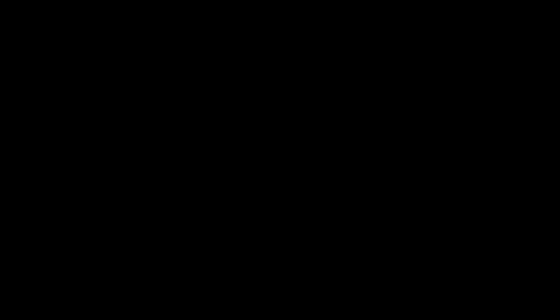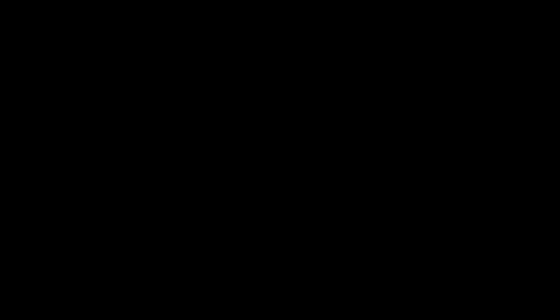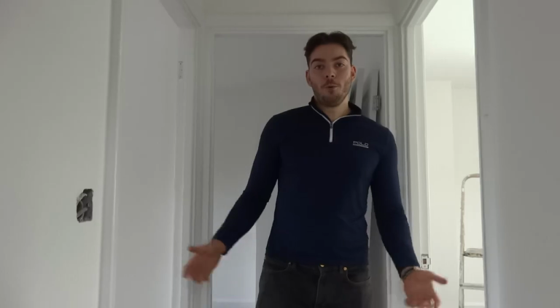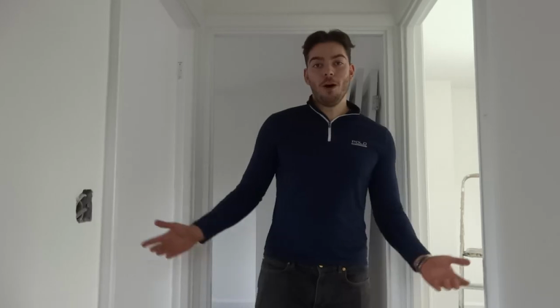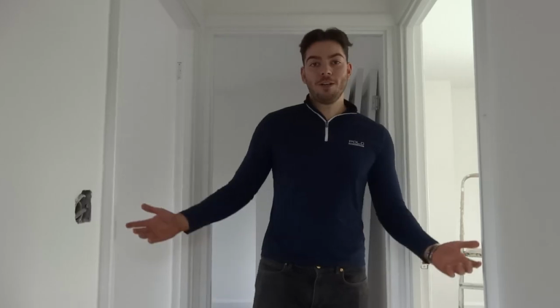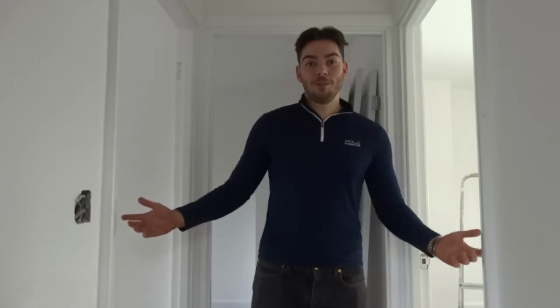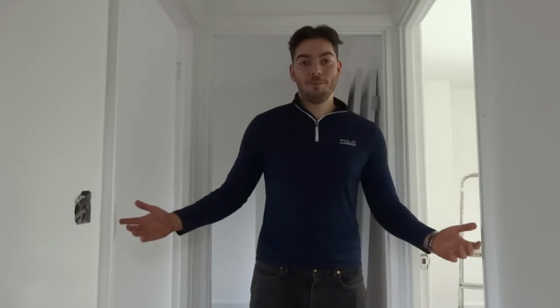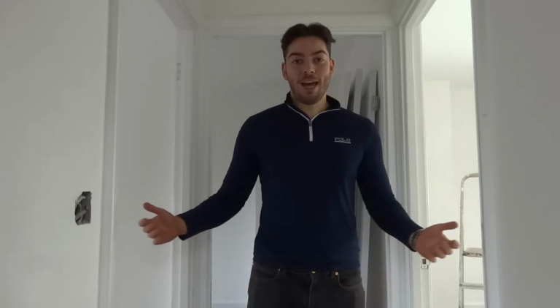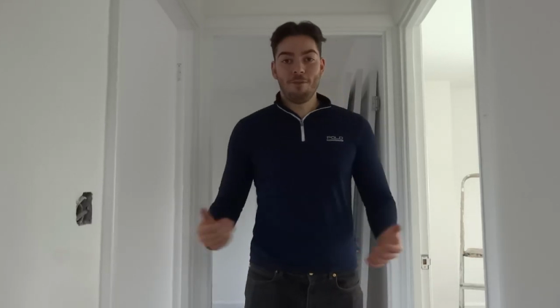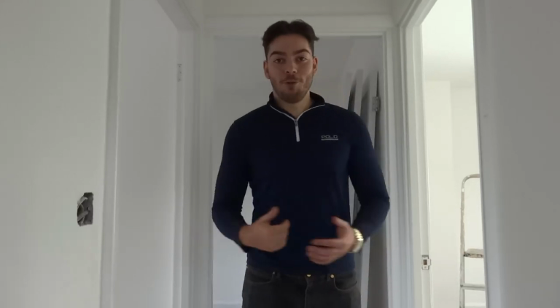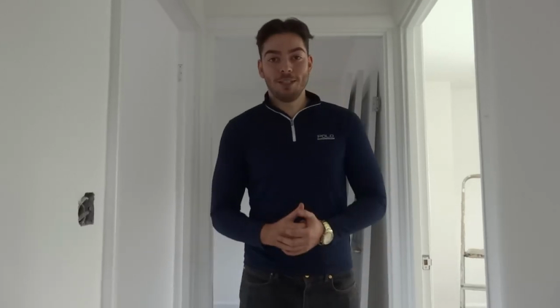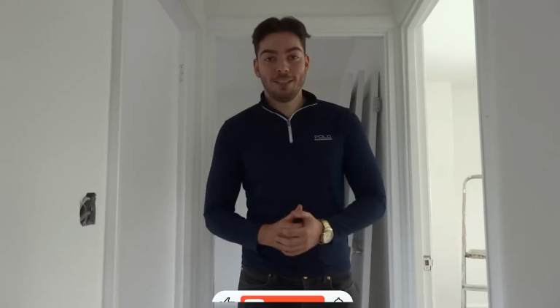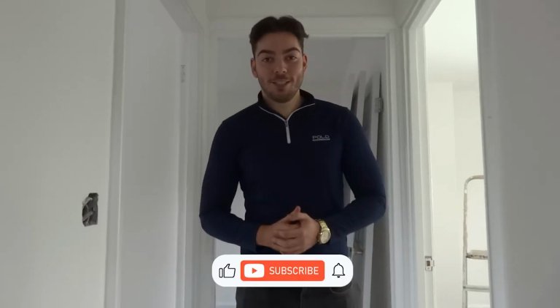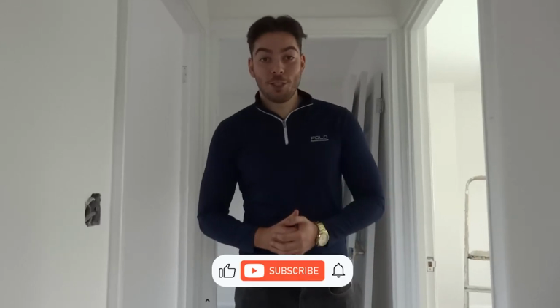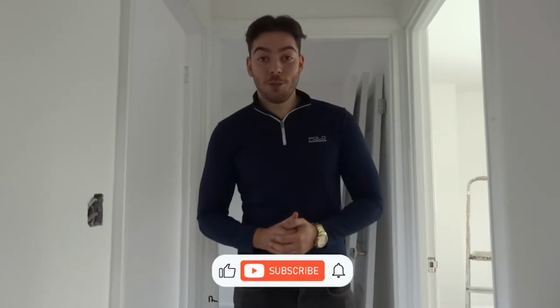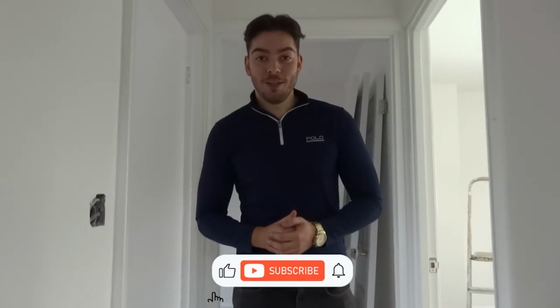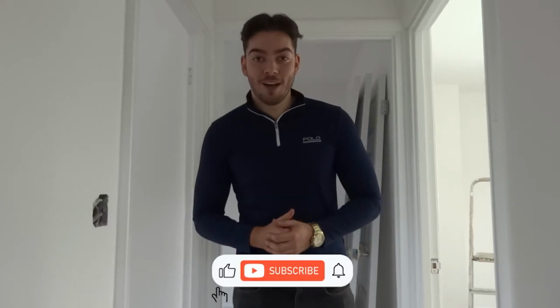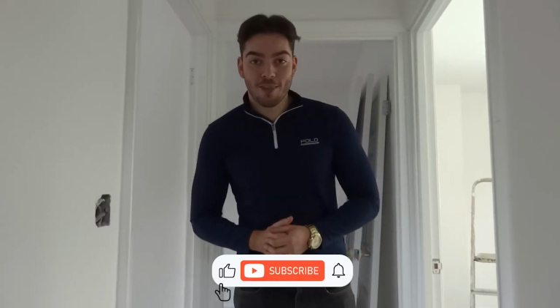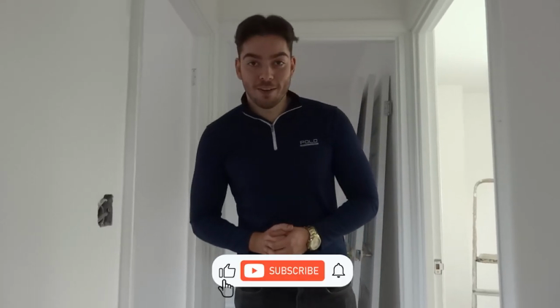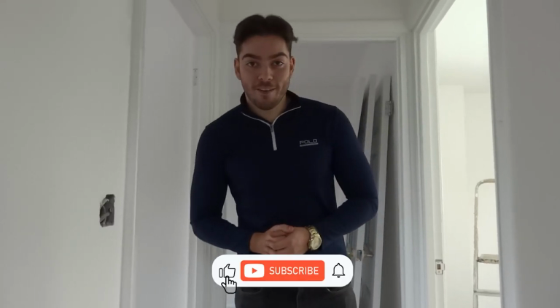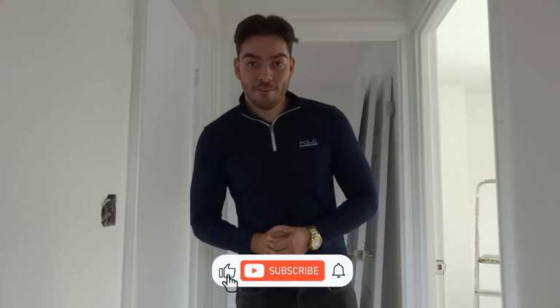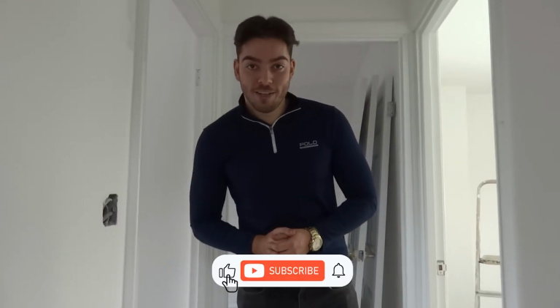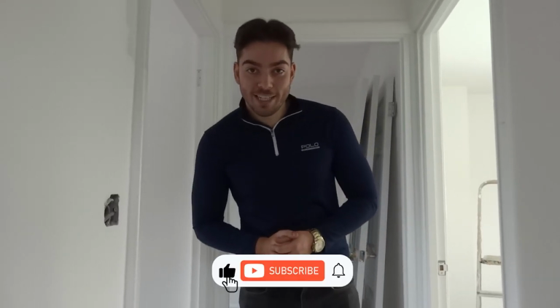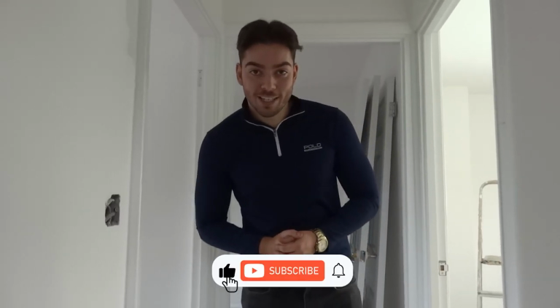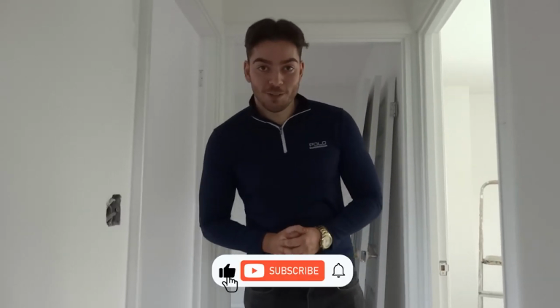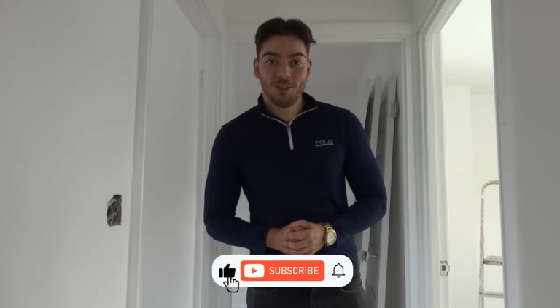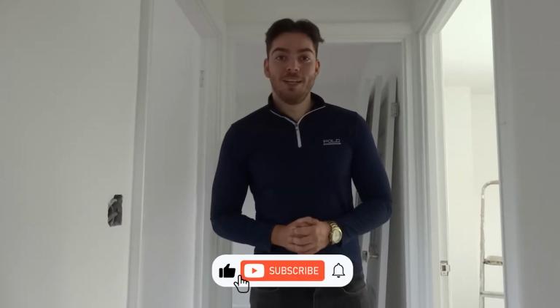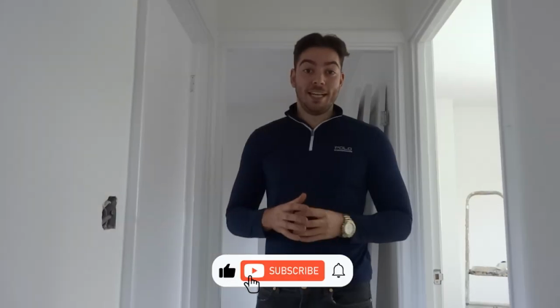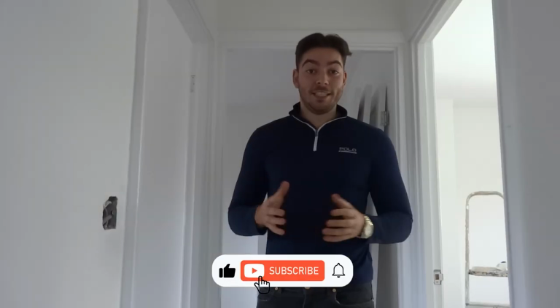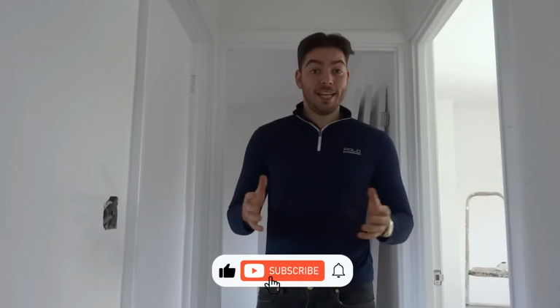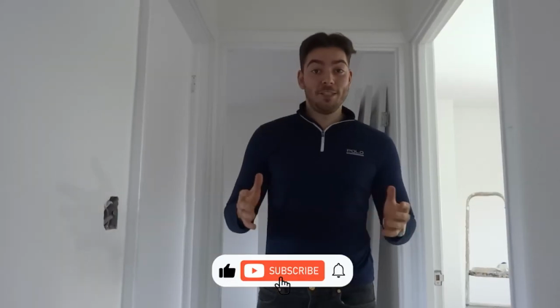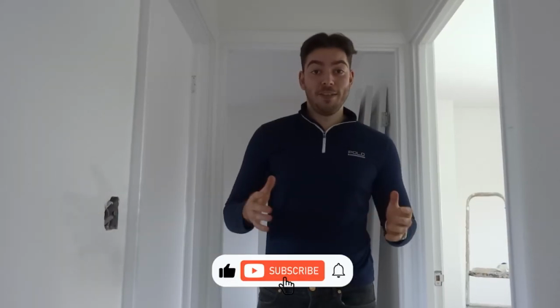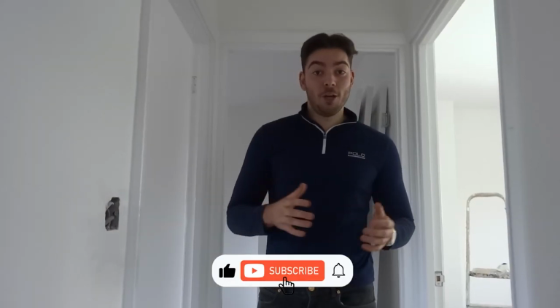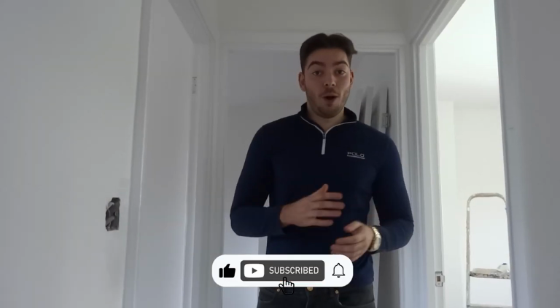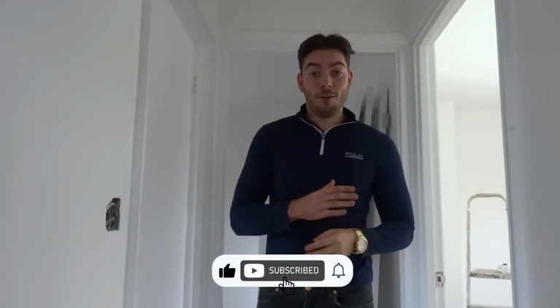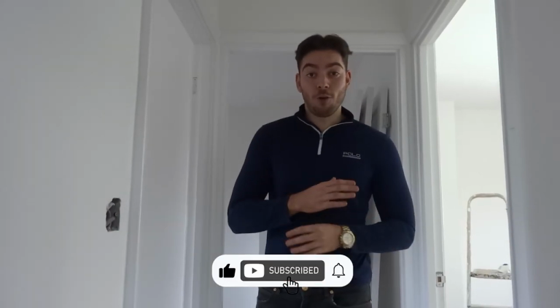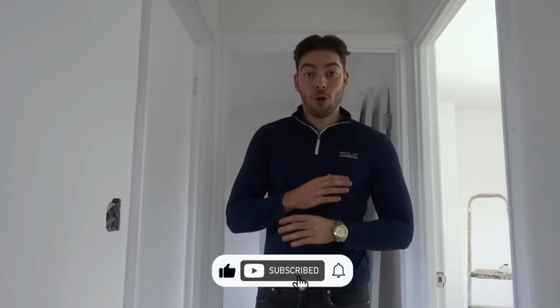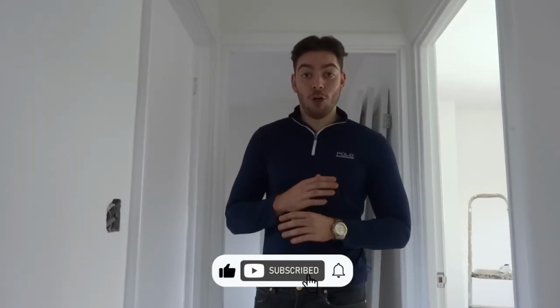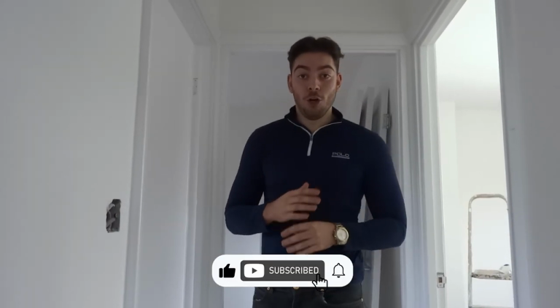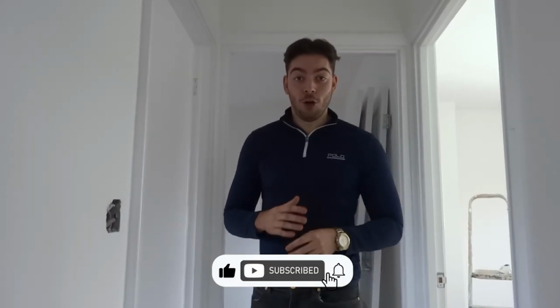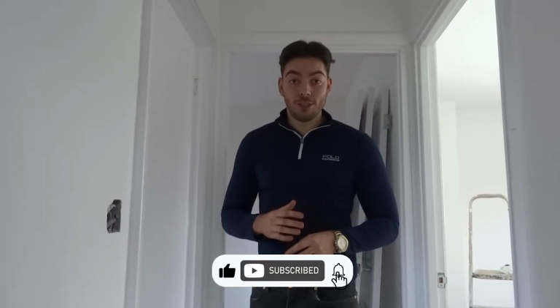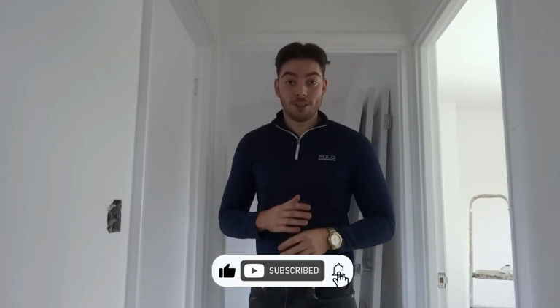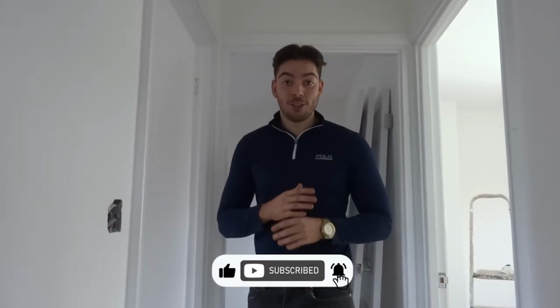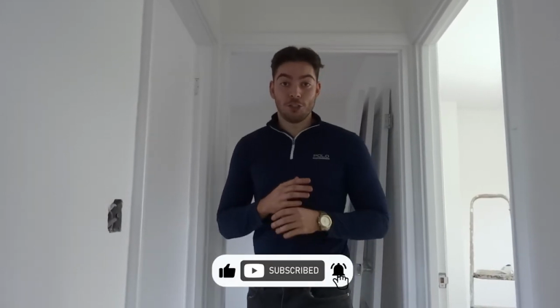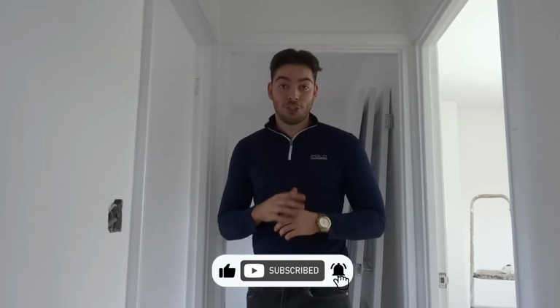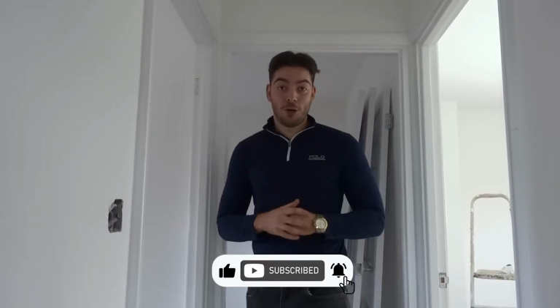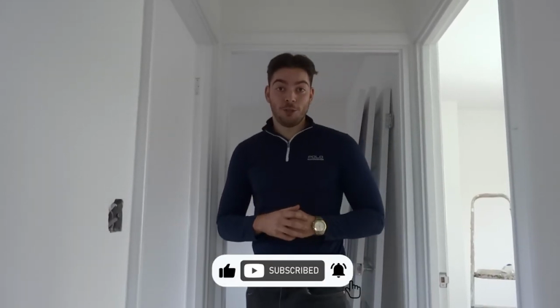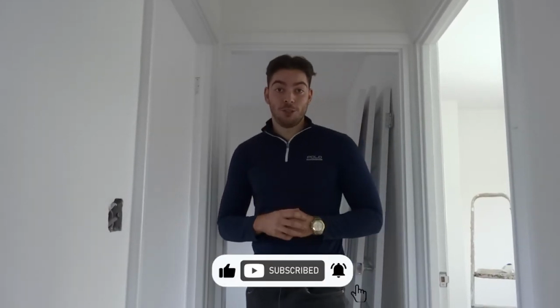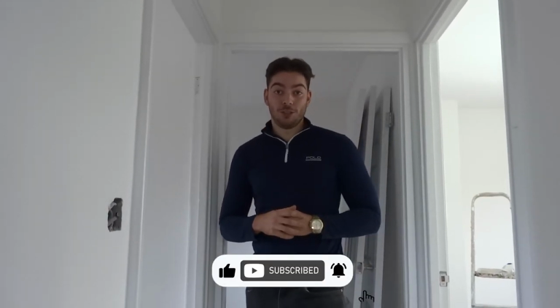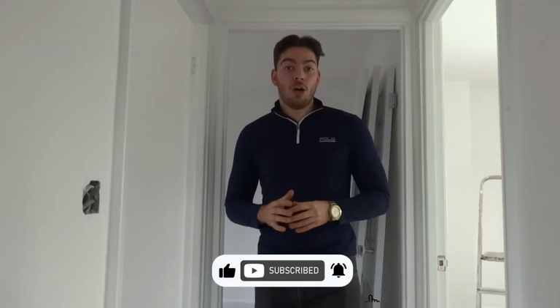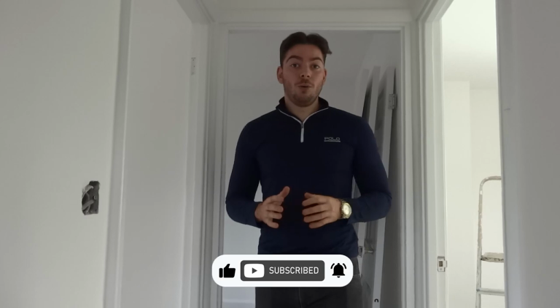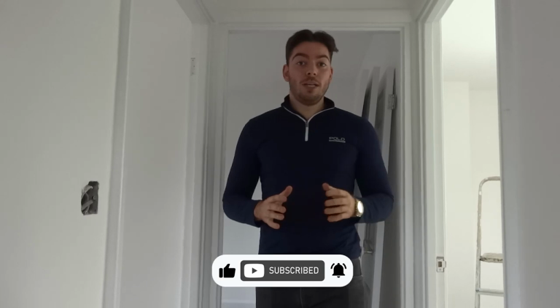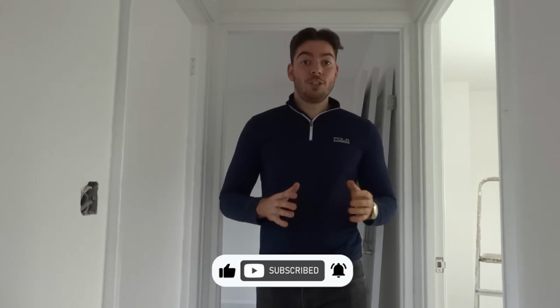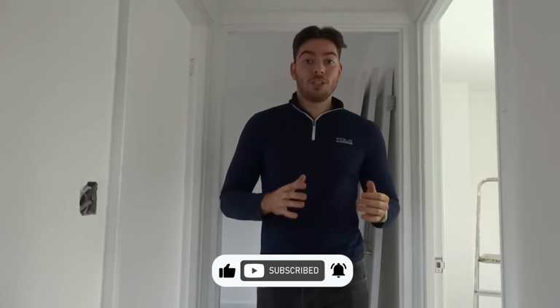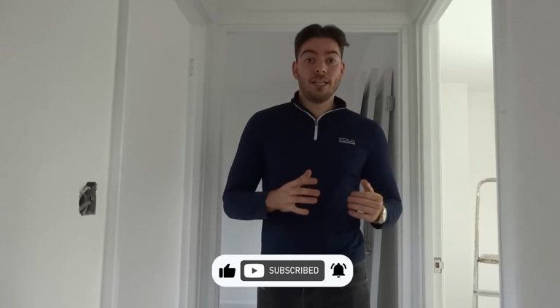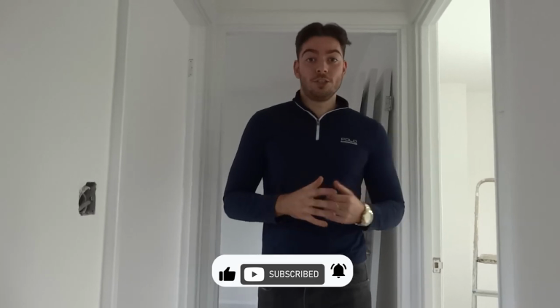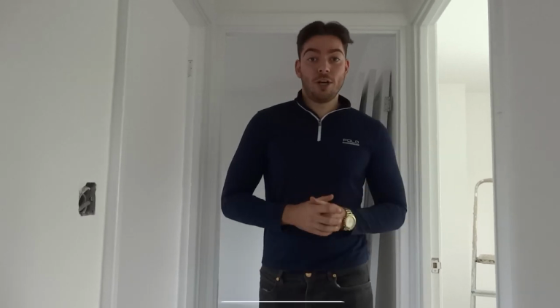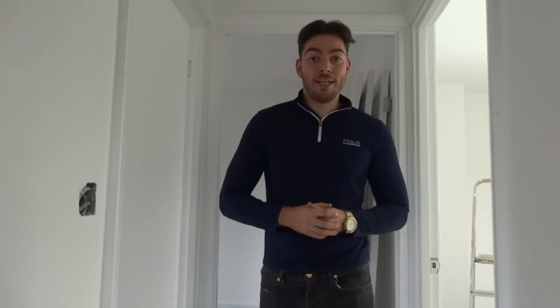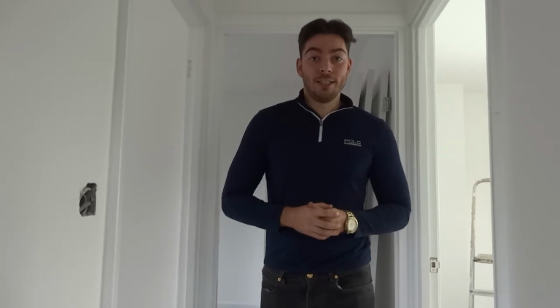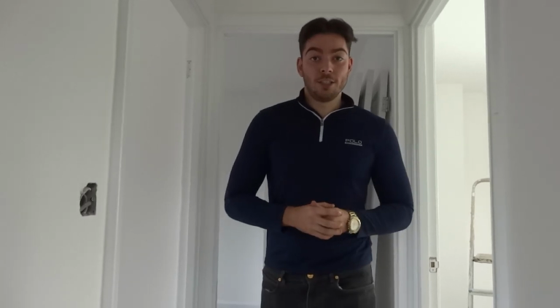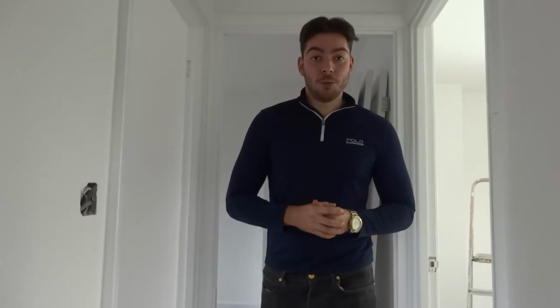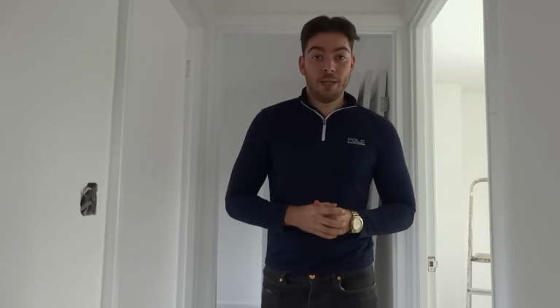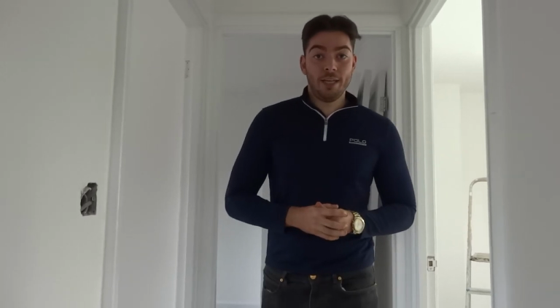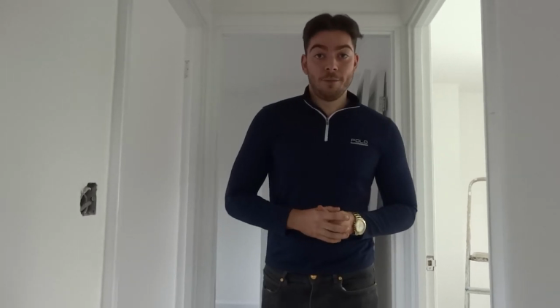Welcome everyone to another video. In today's video I've got a lot to show you, so let's just get straight into it.